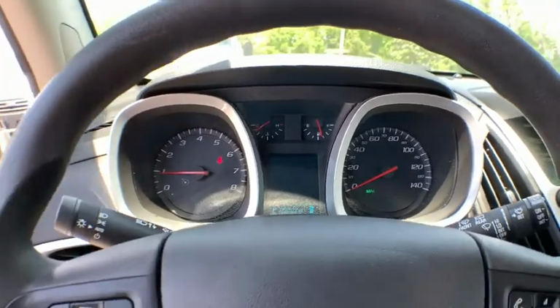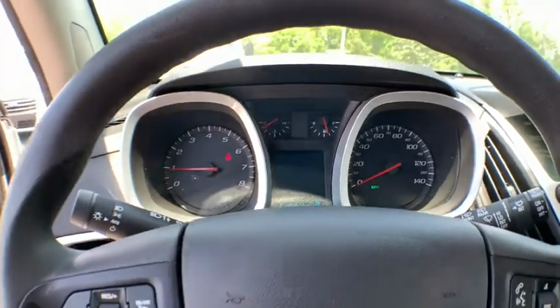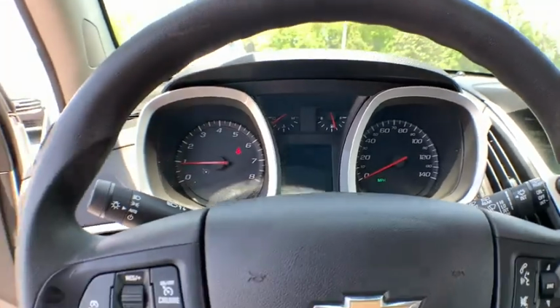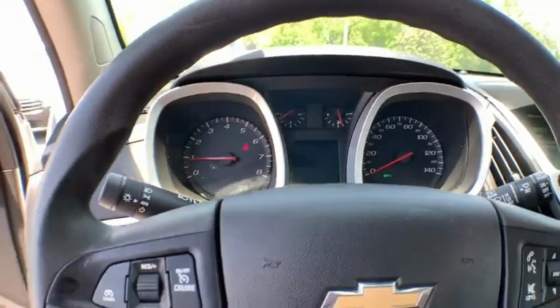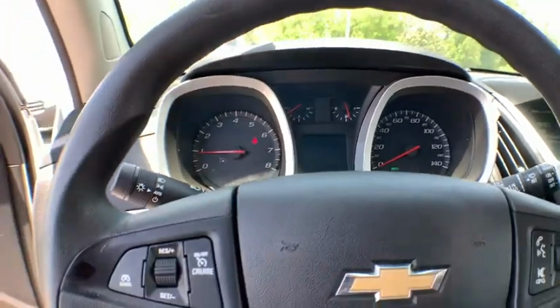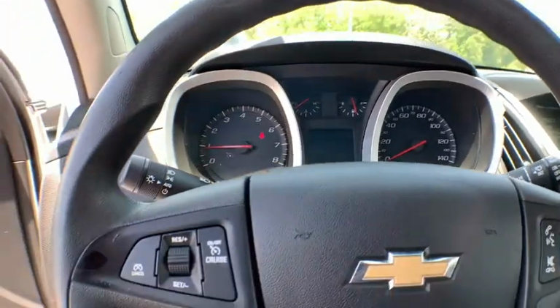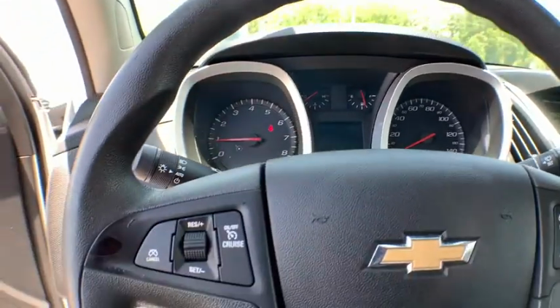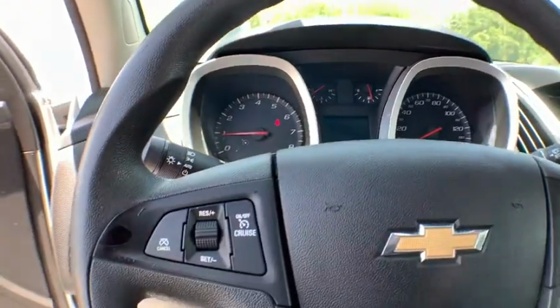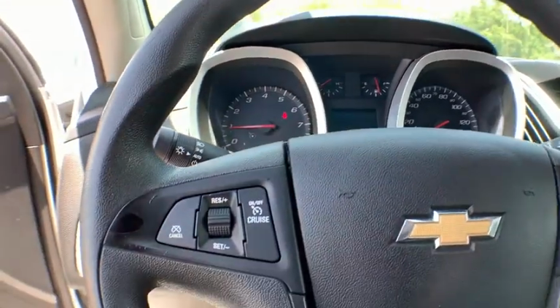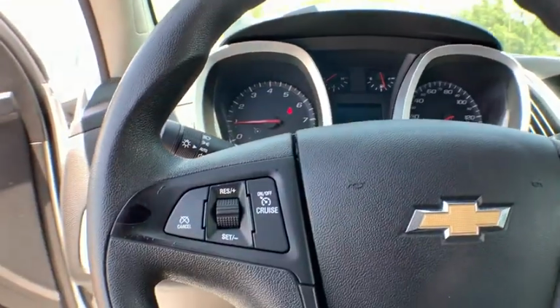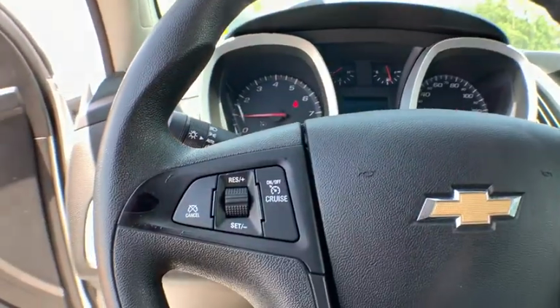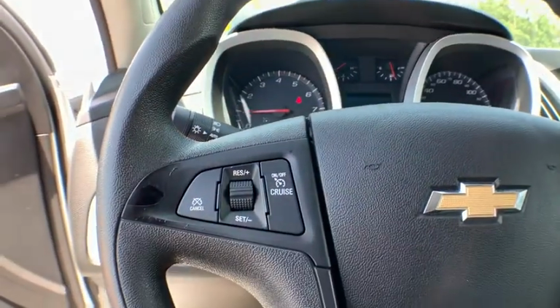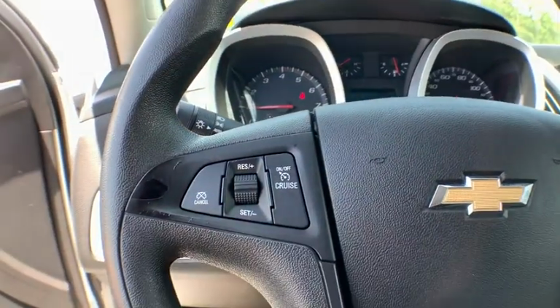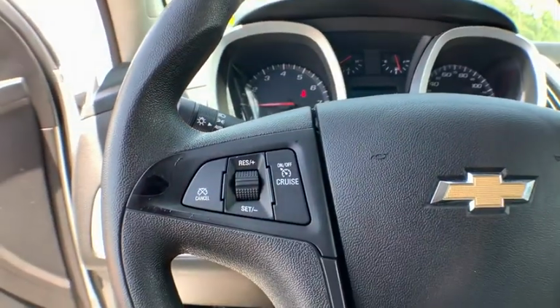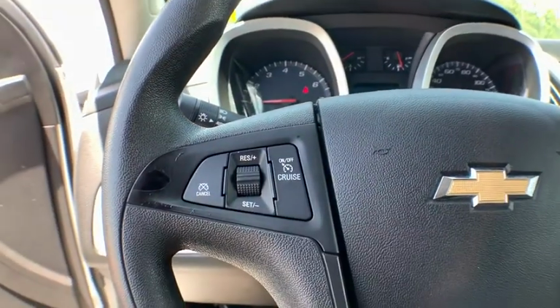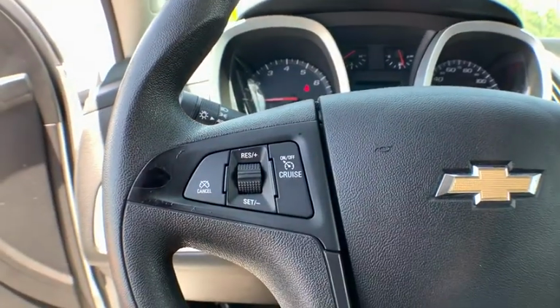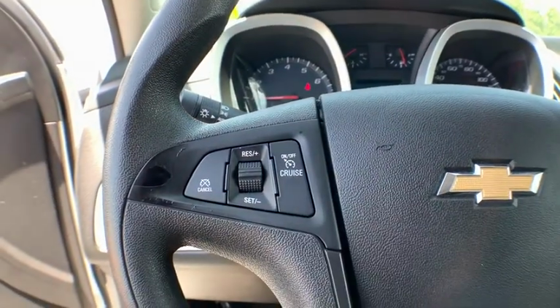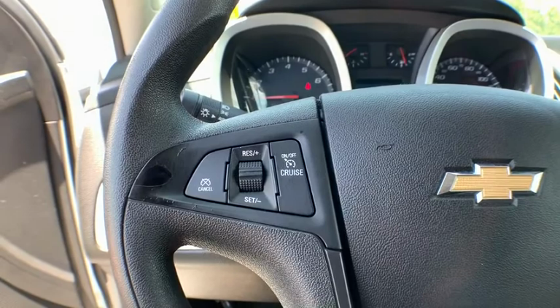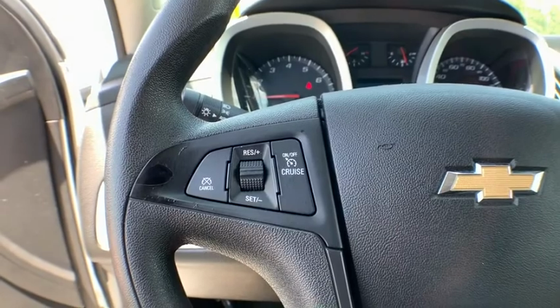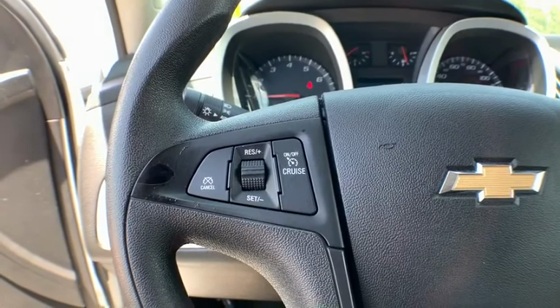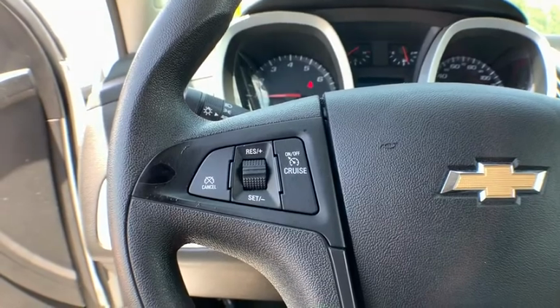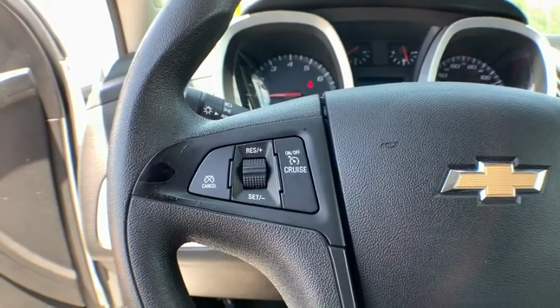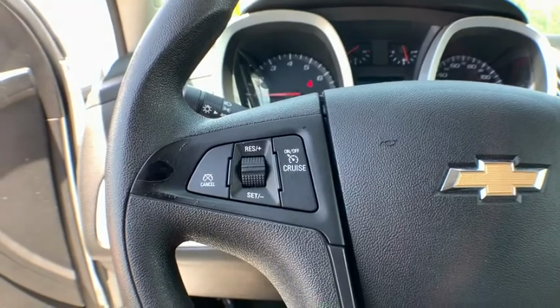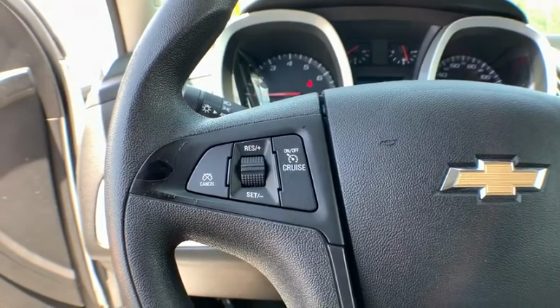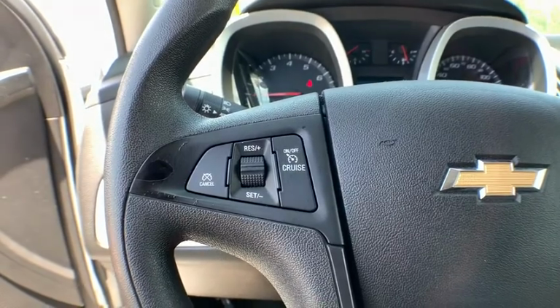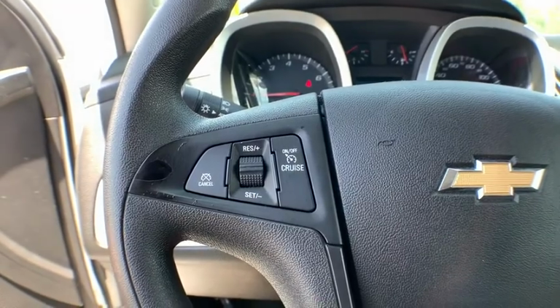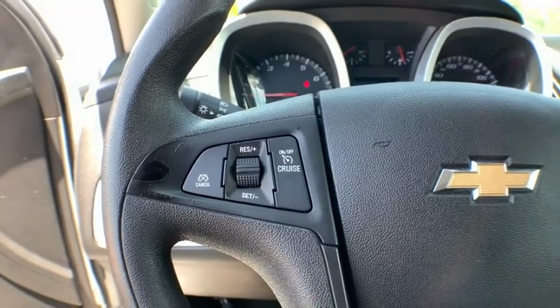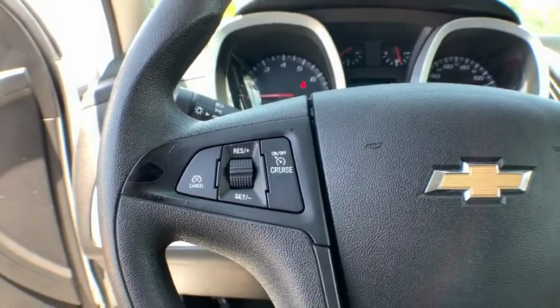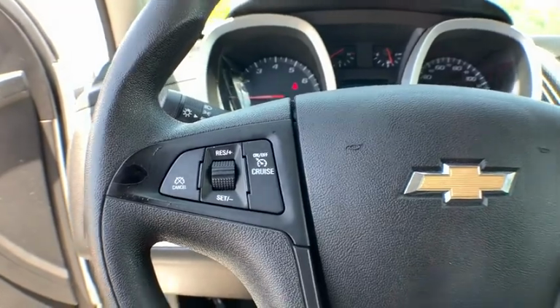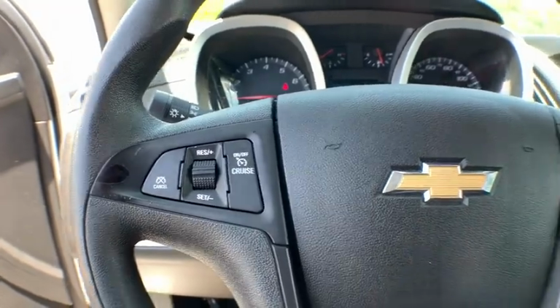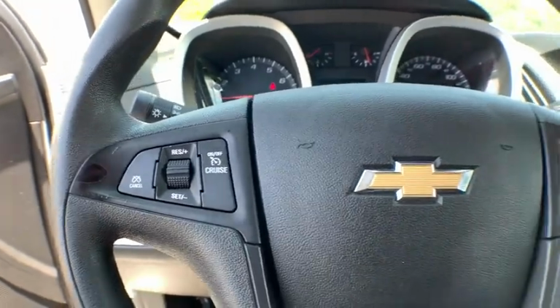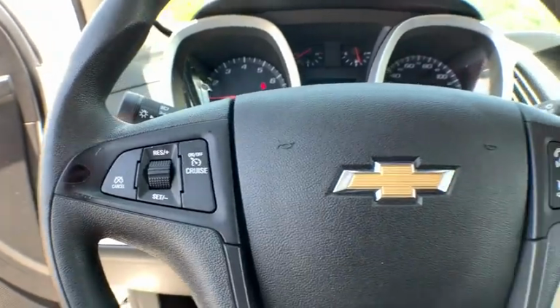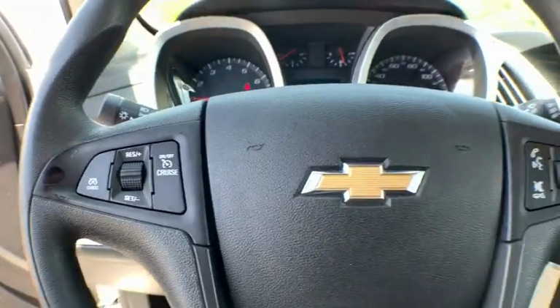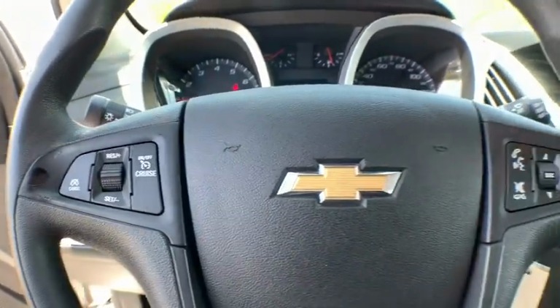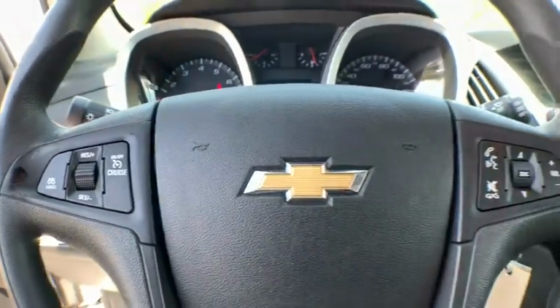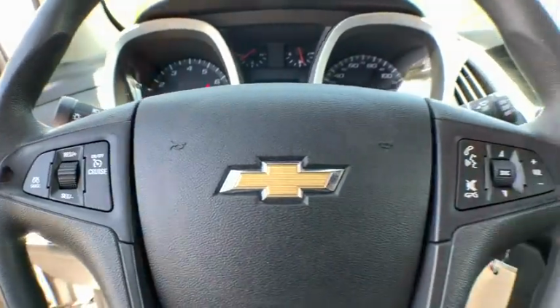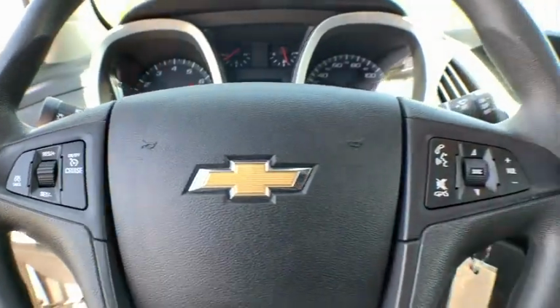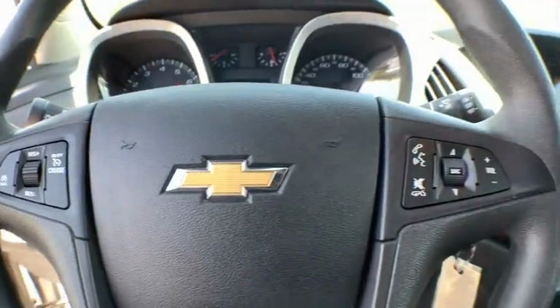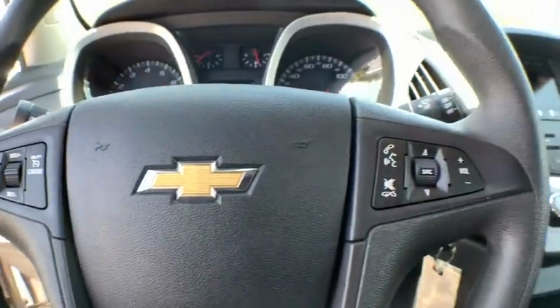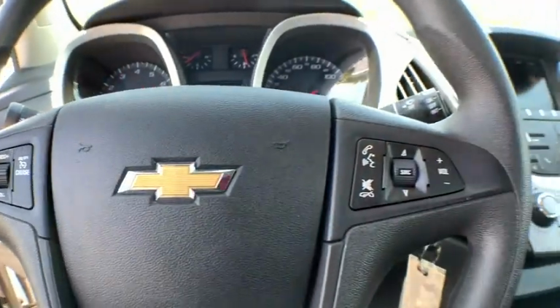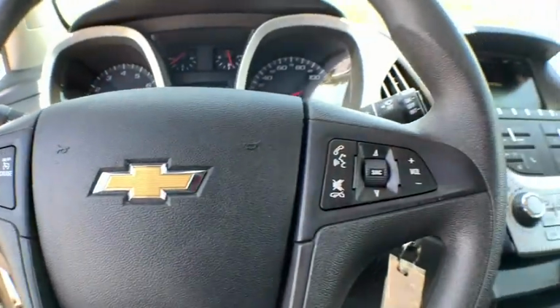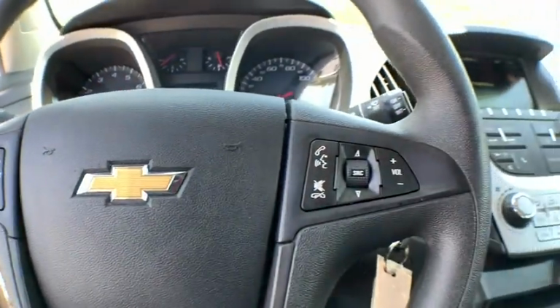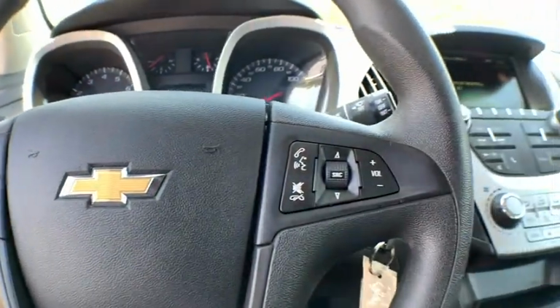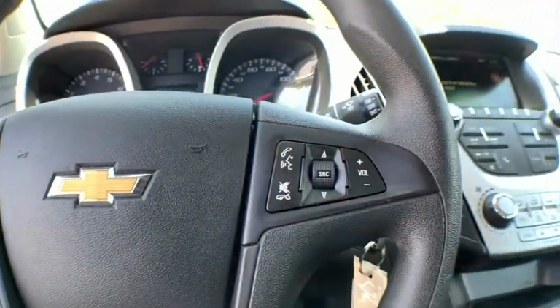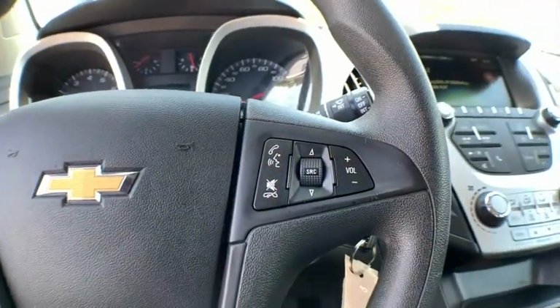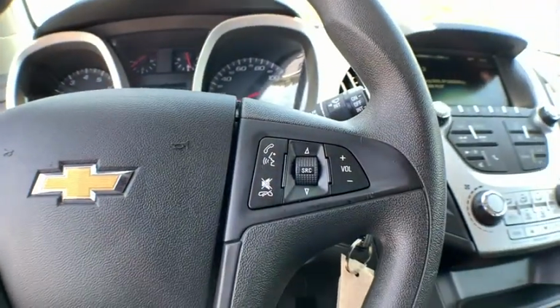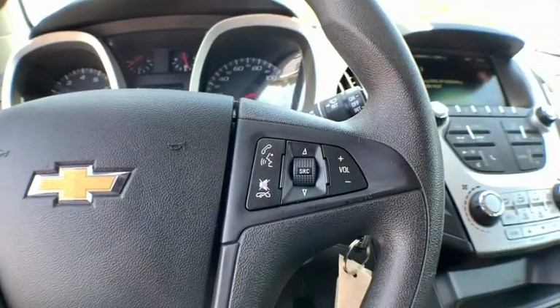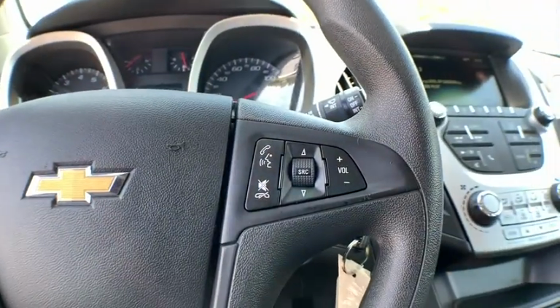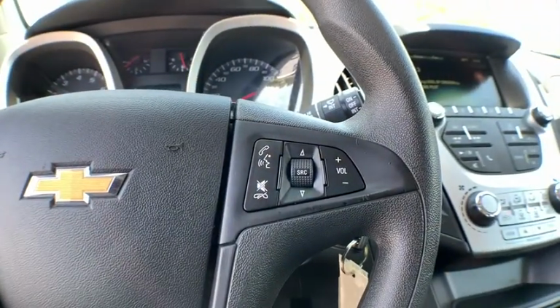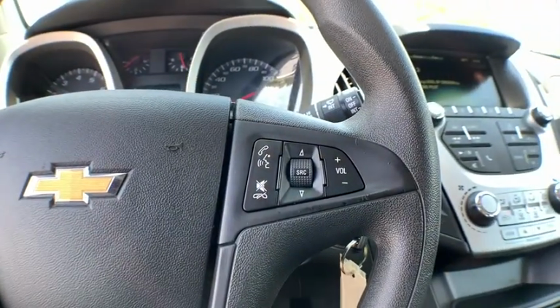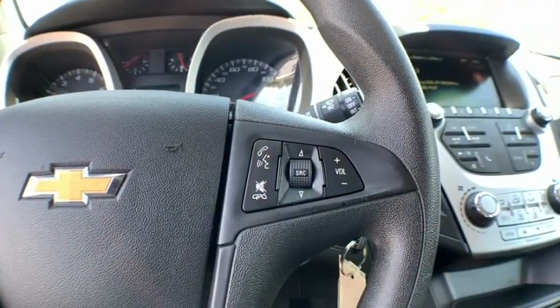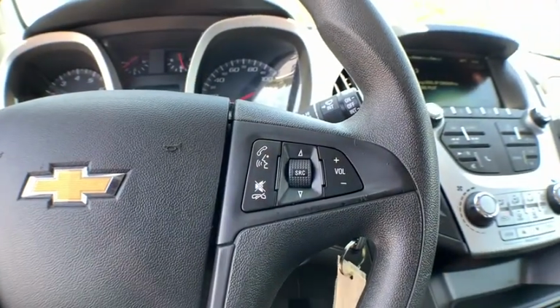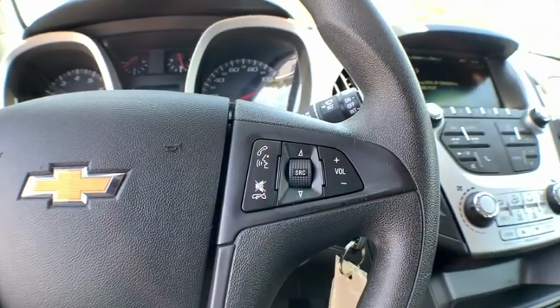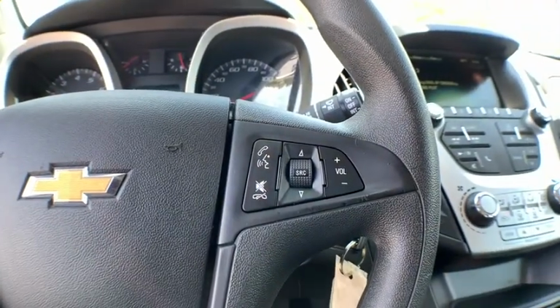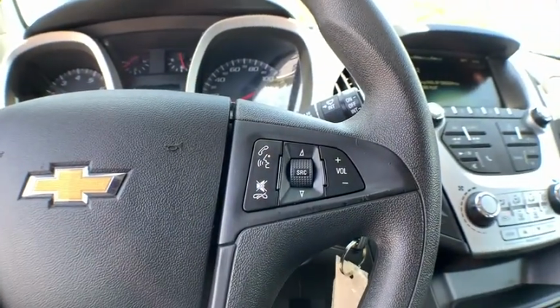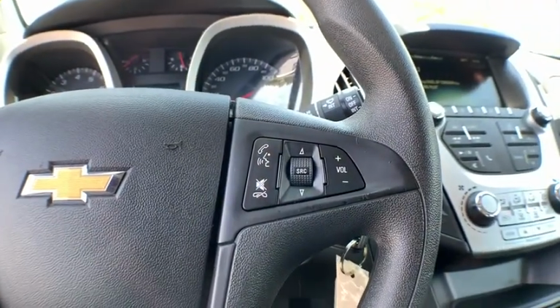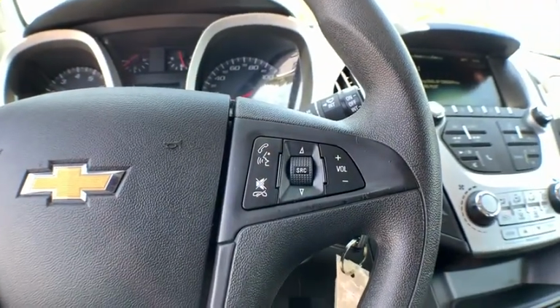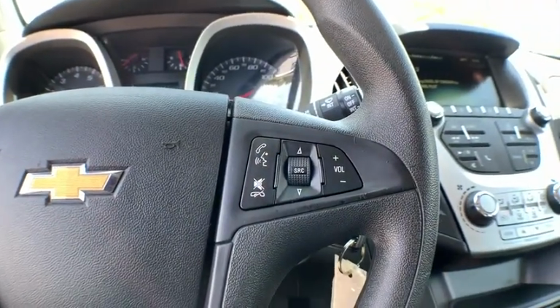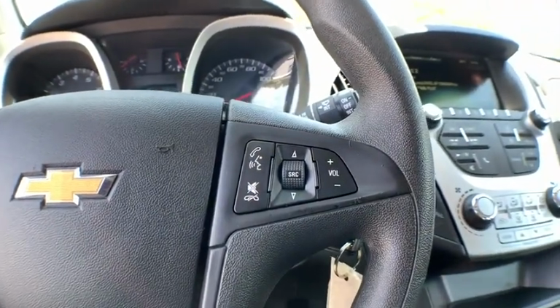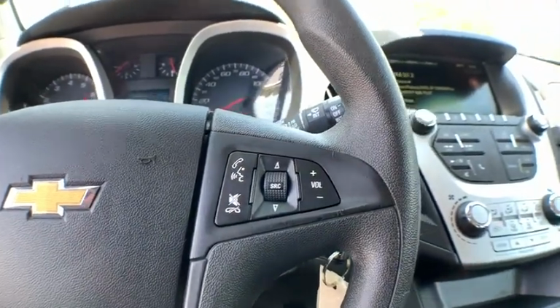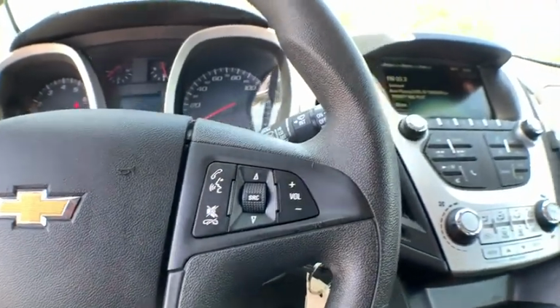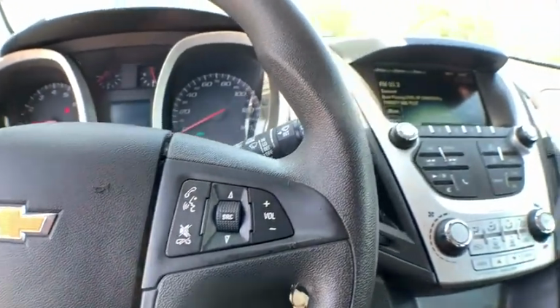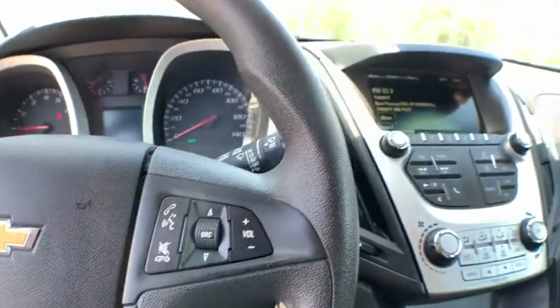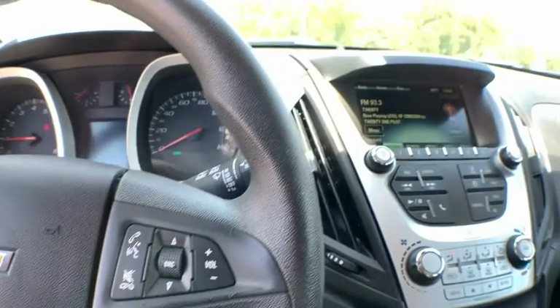Rear defrost, AM-FM stereo radio, front-wheel drive, MP3 player, child safety locks, bucket seats.